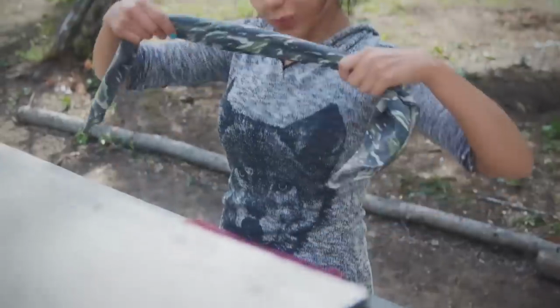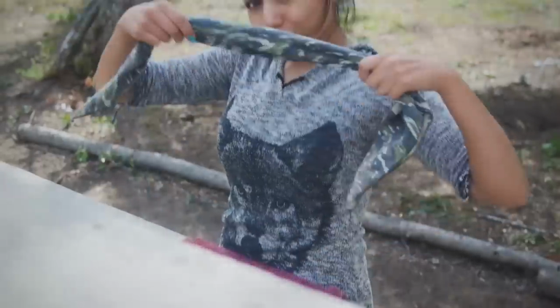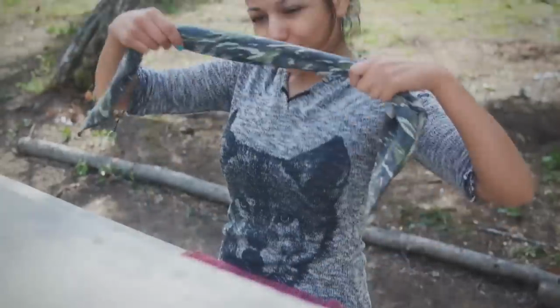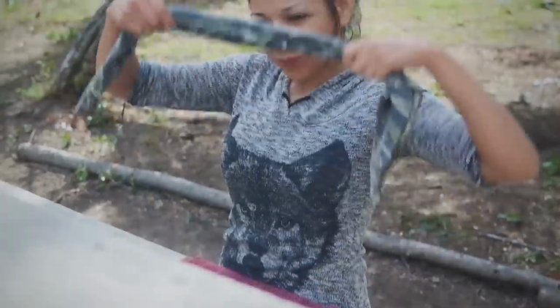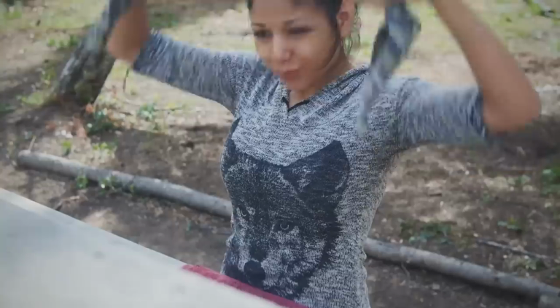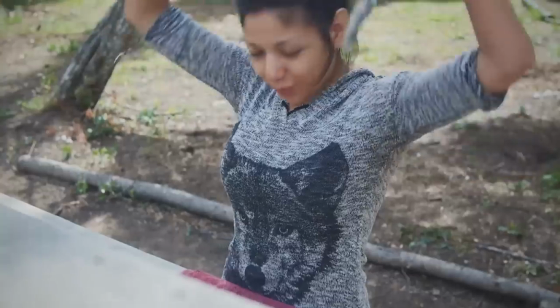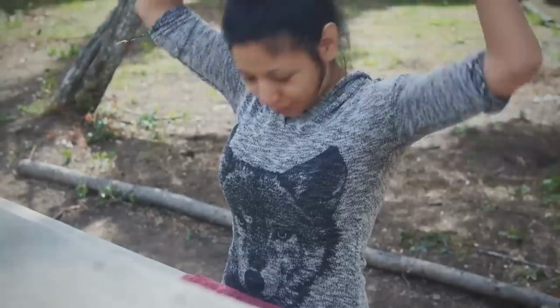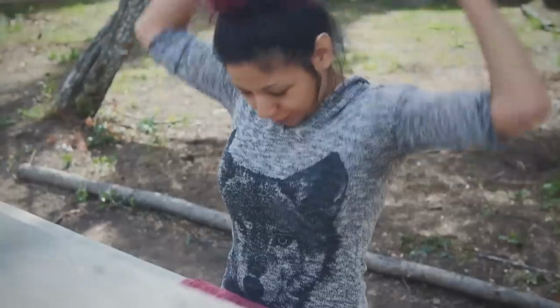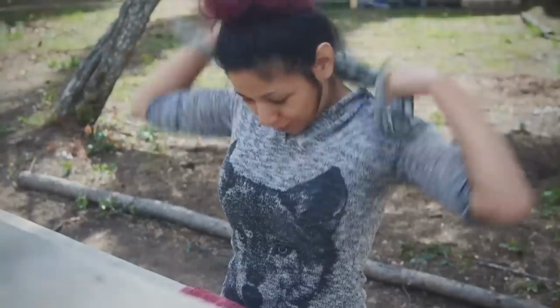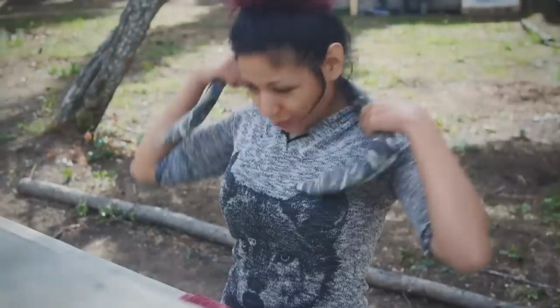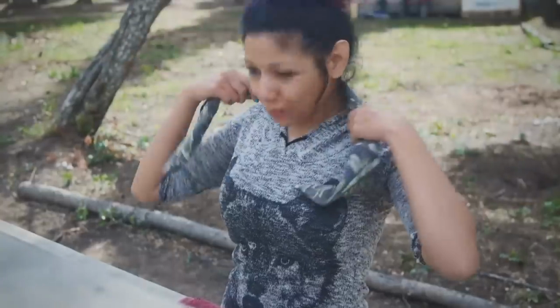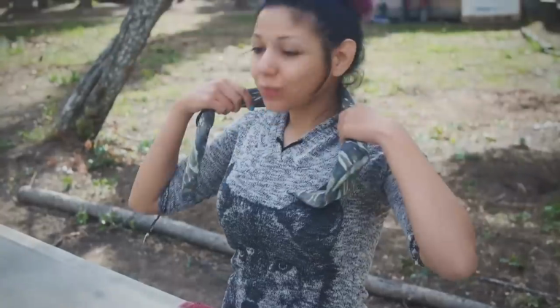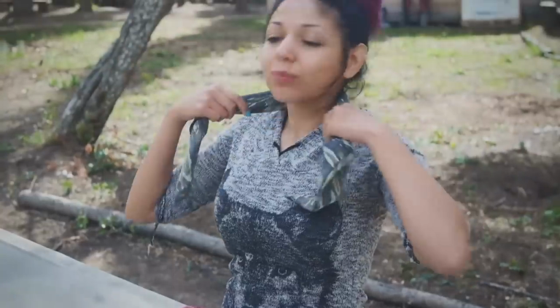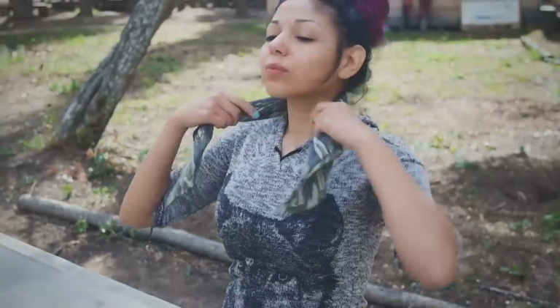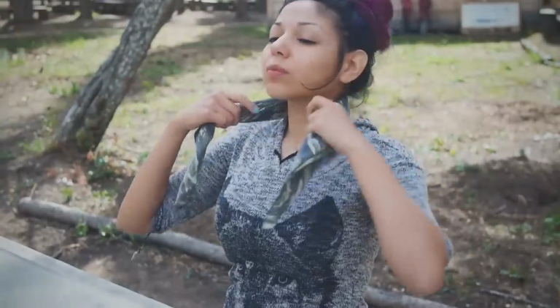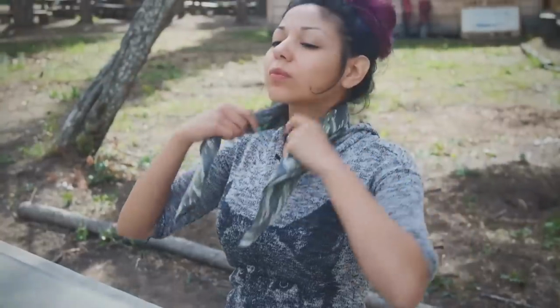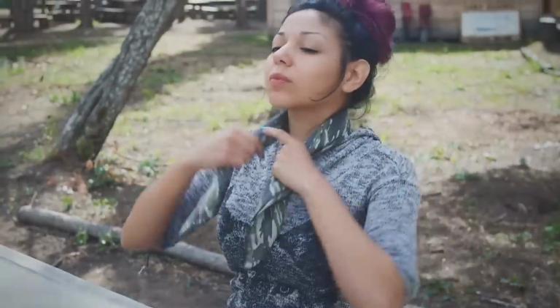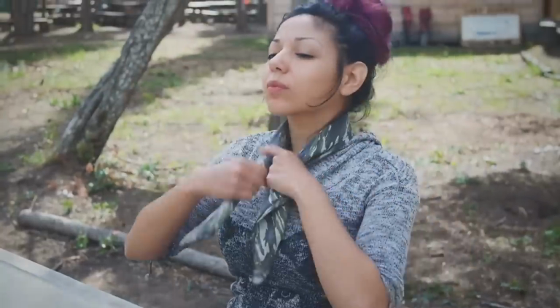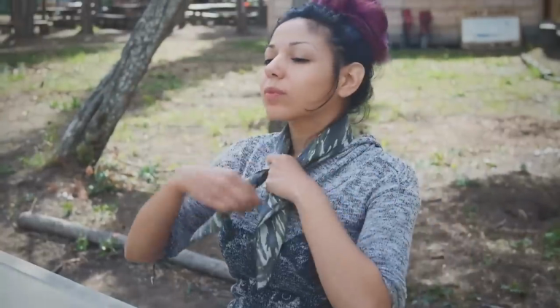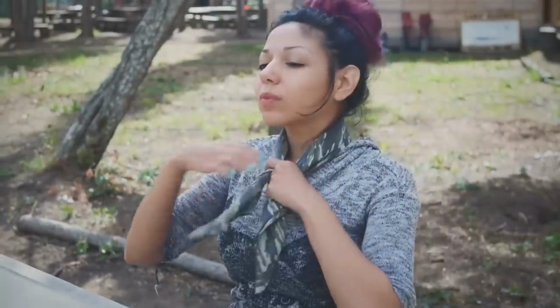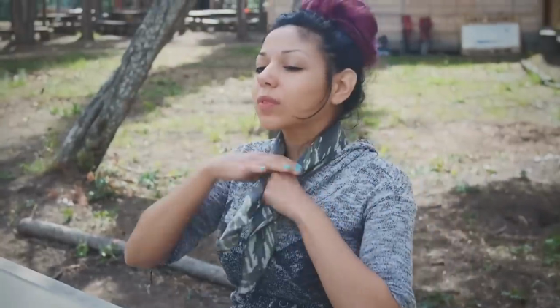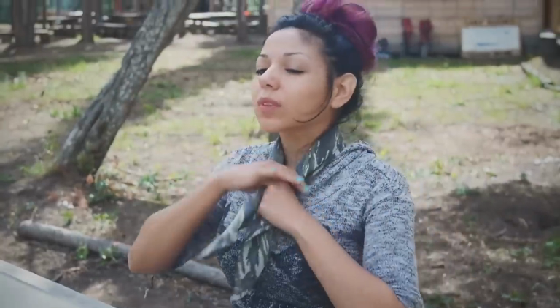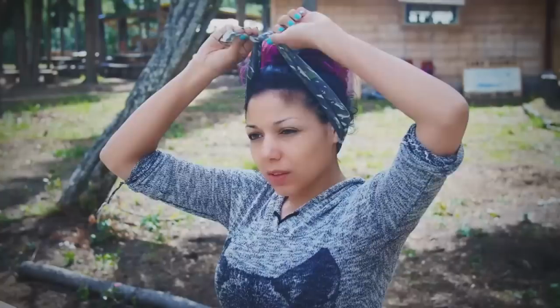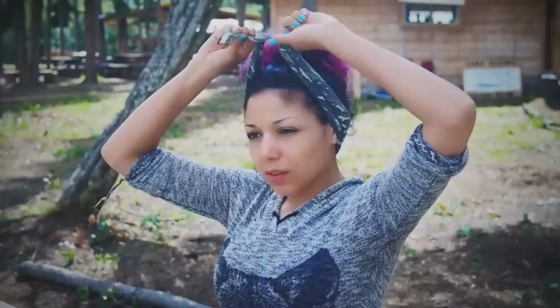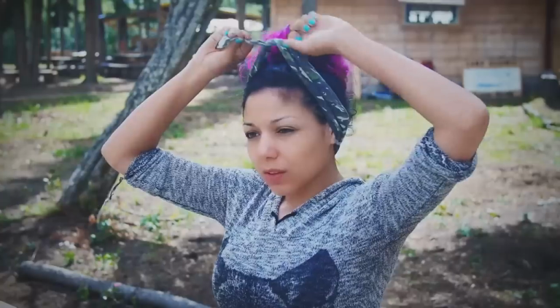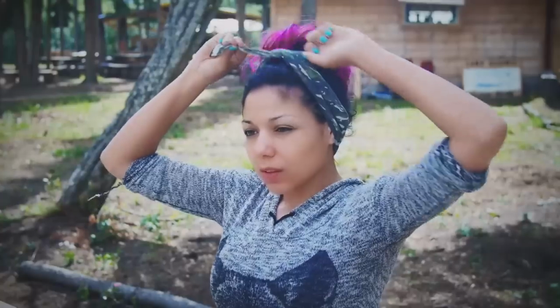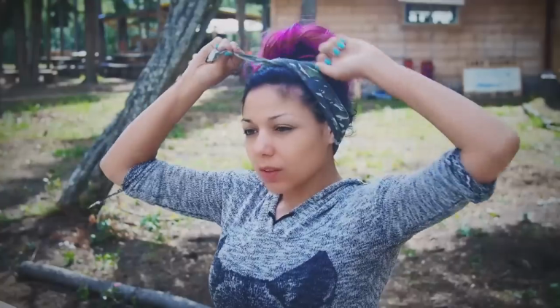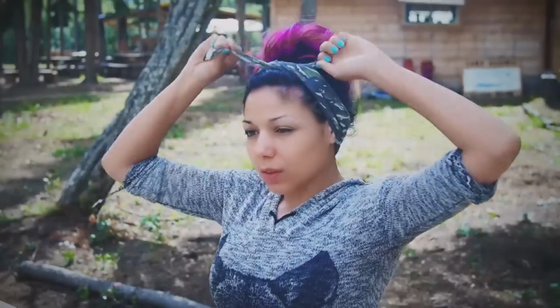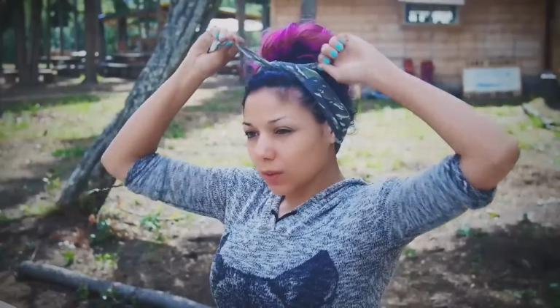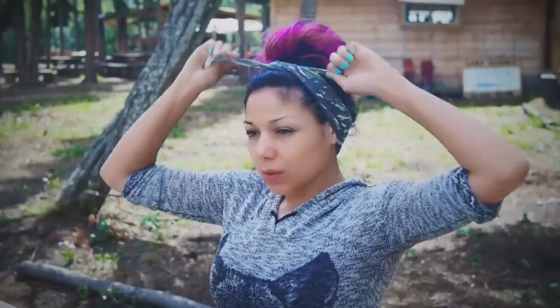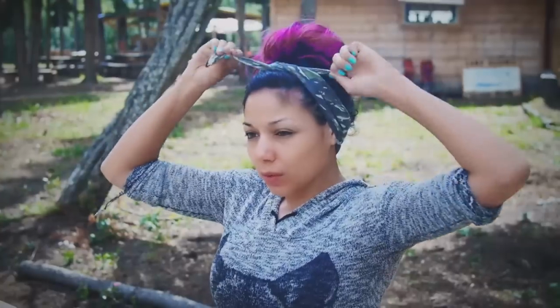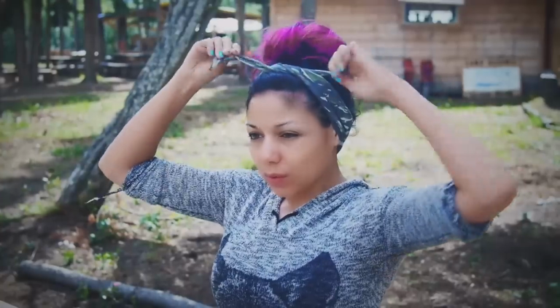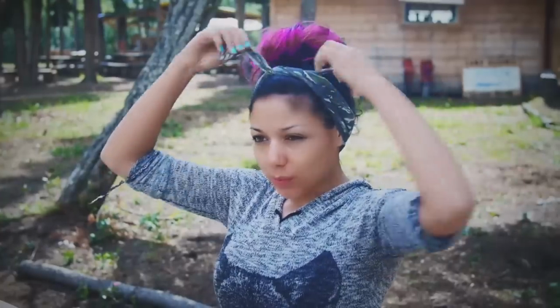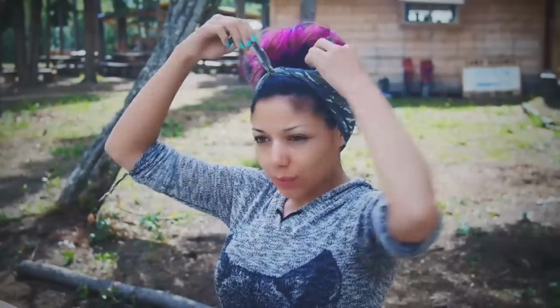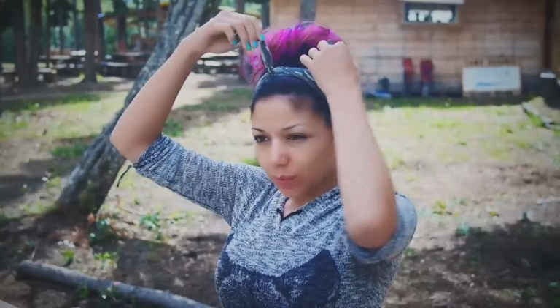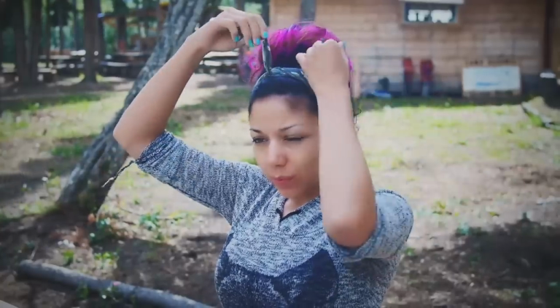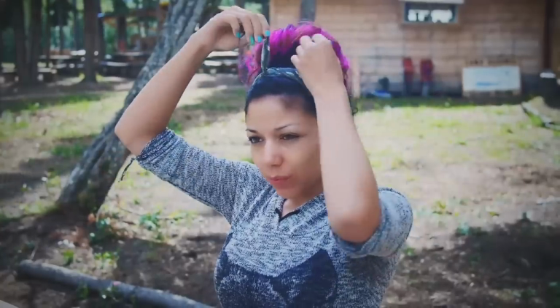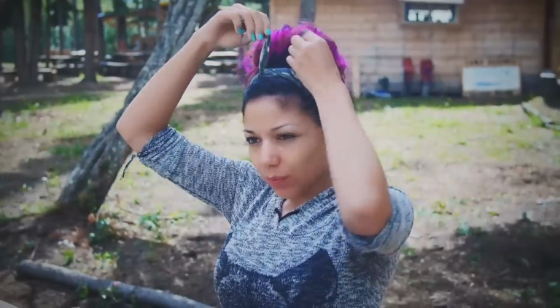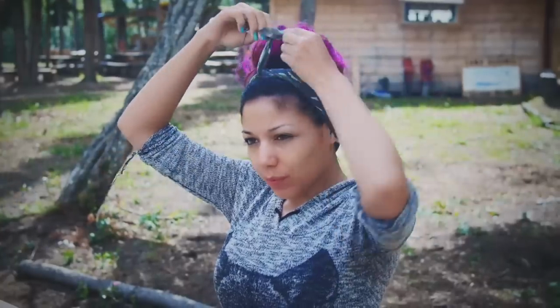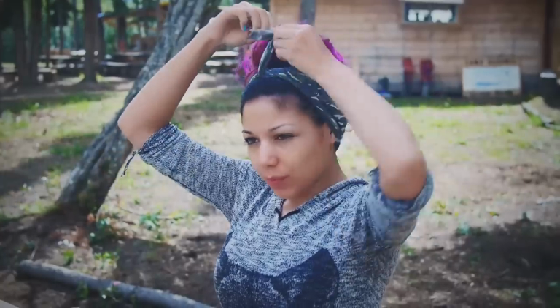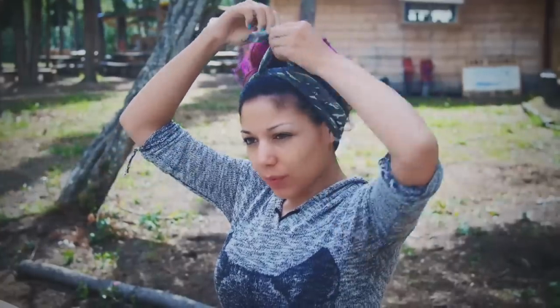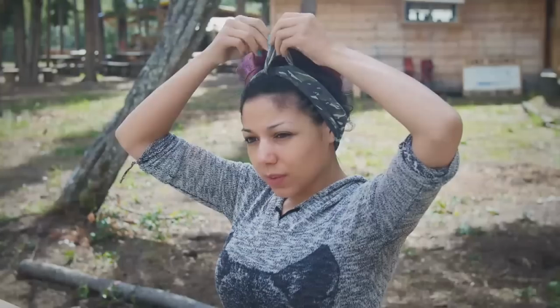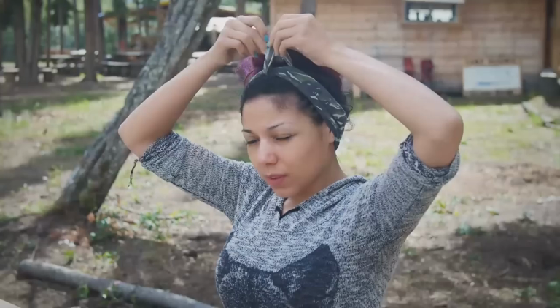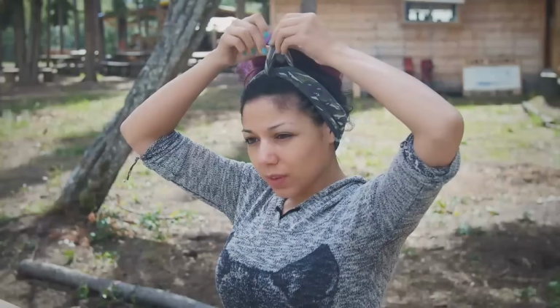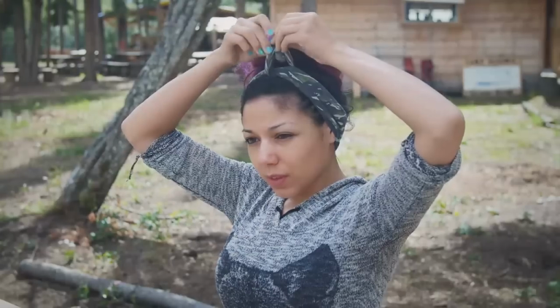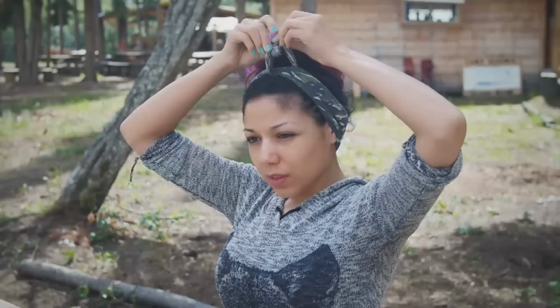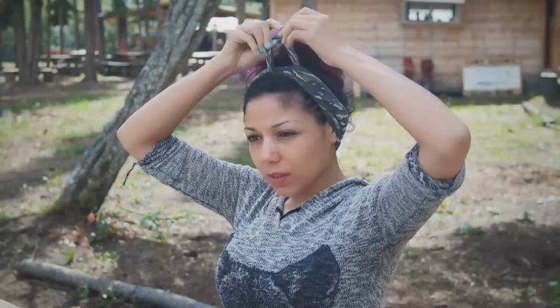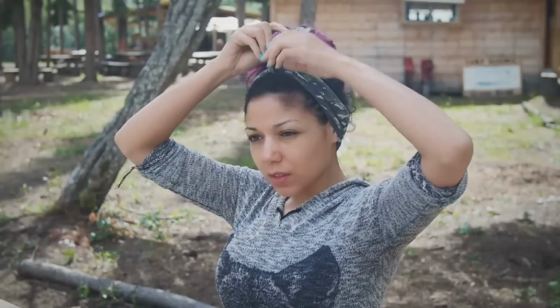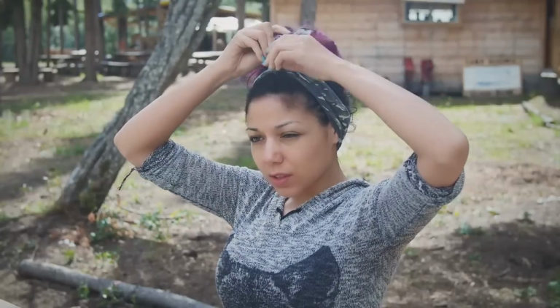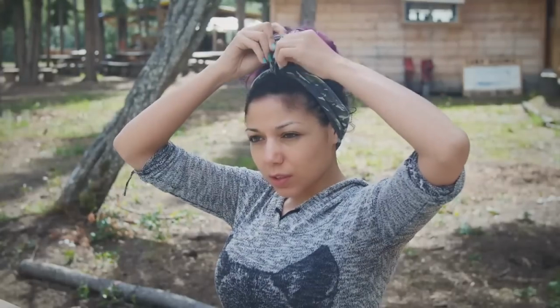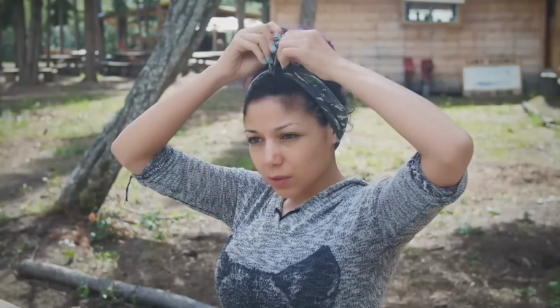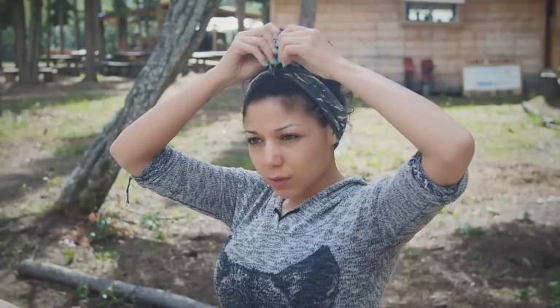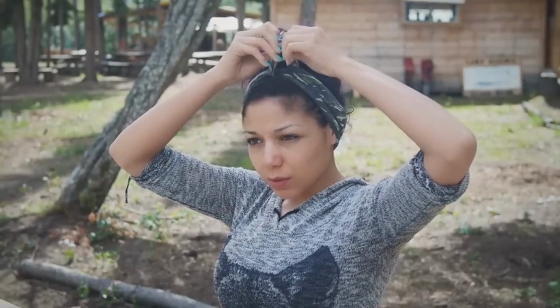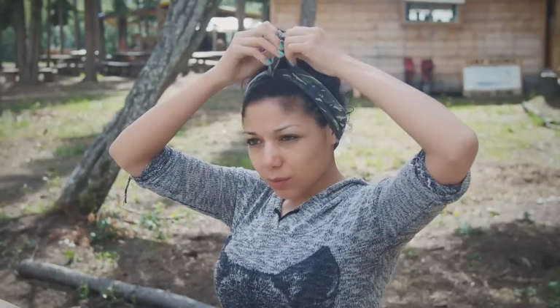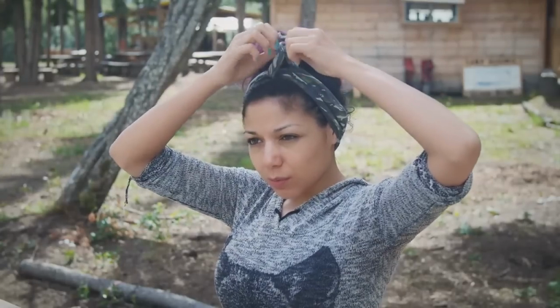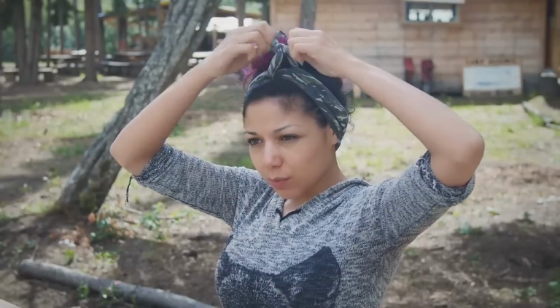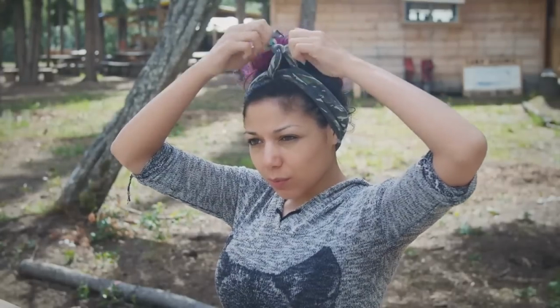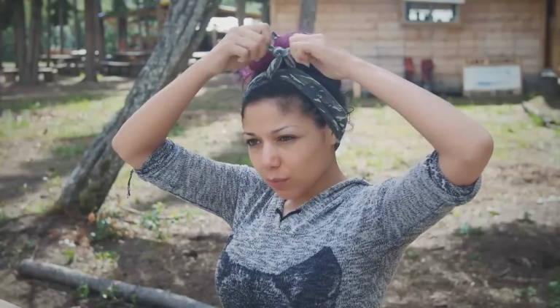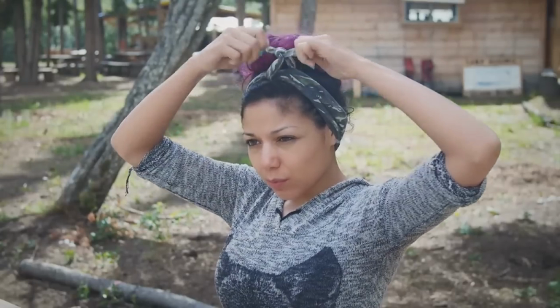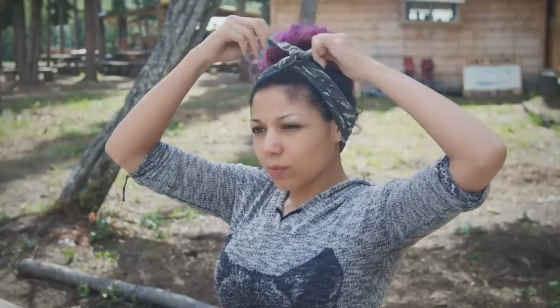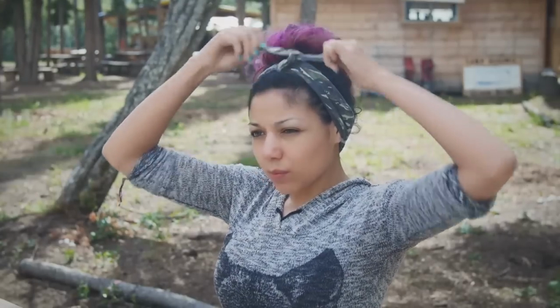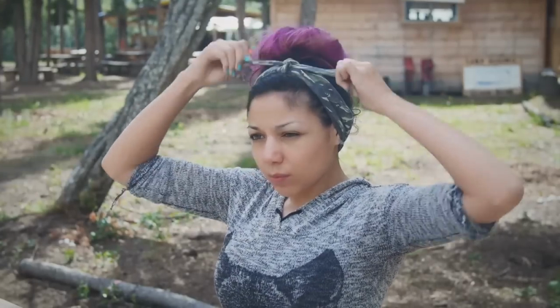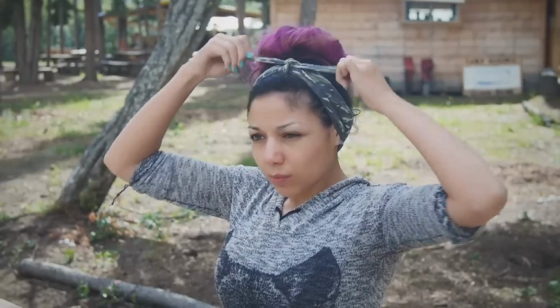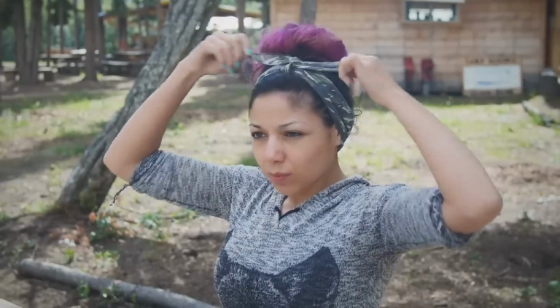I'm just going to take this camo bandana and place it in my hair to keep my hair from falling on my face while I wash it.